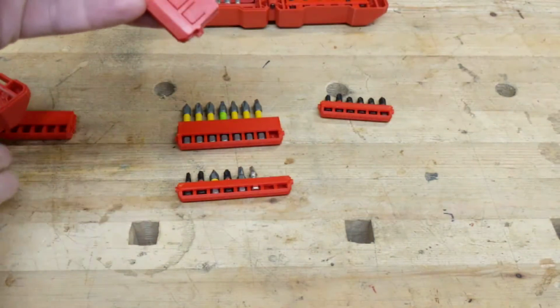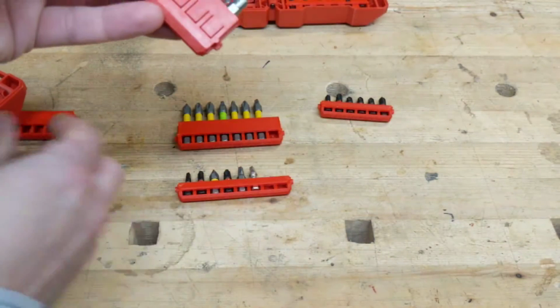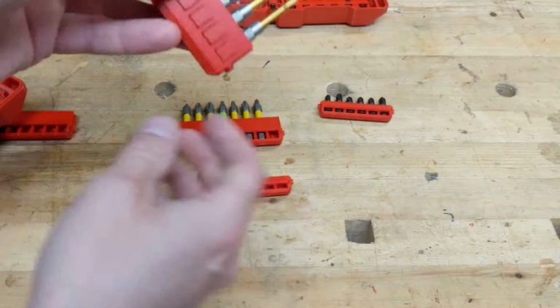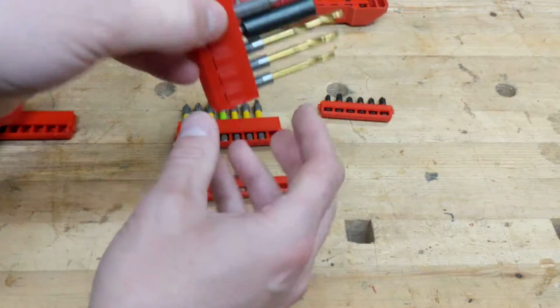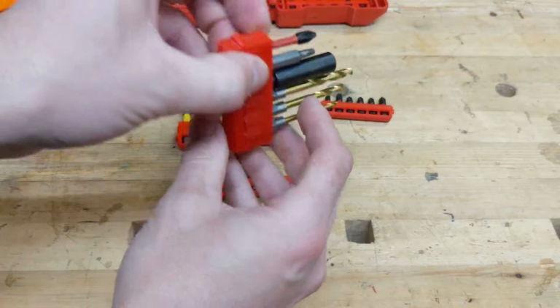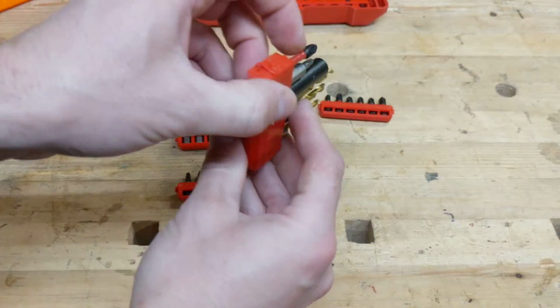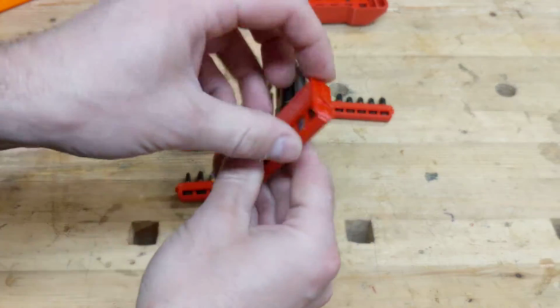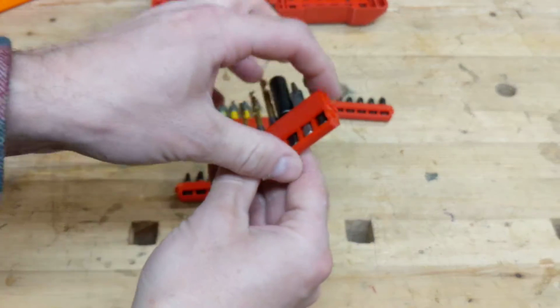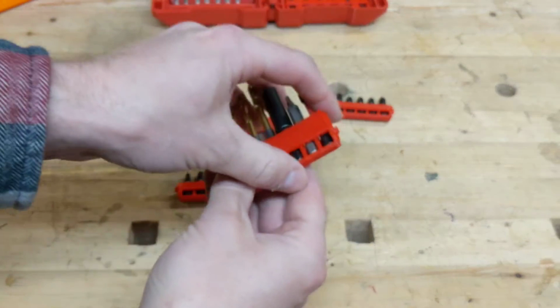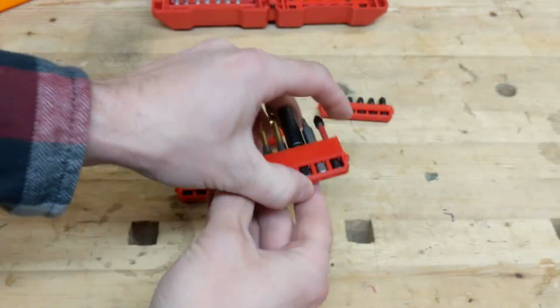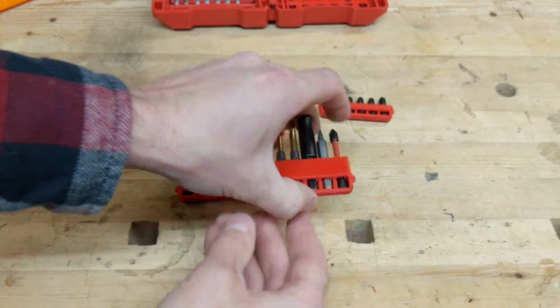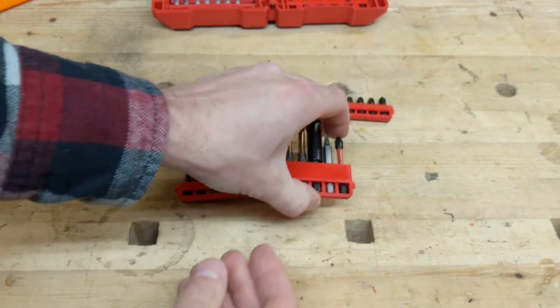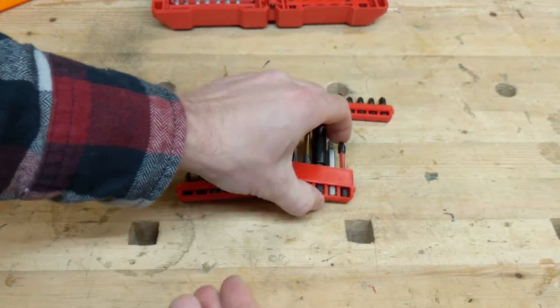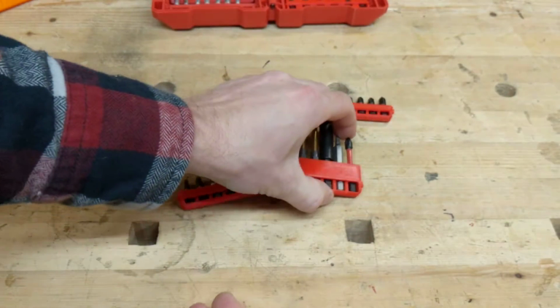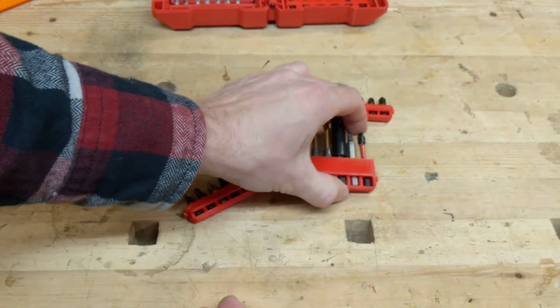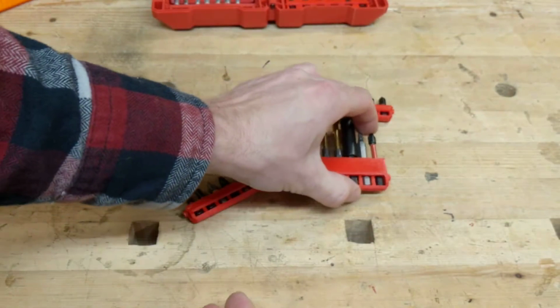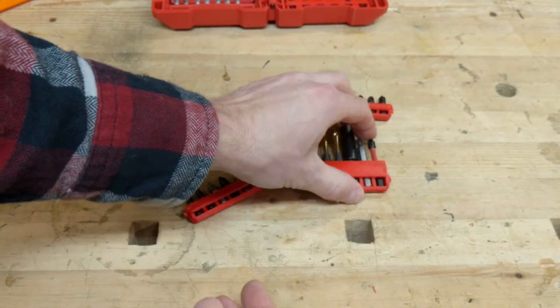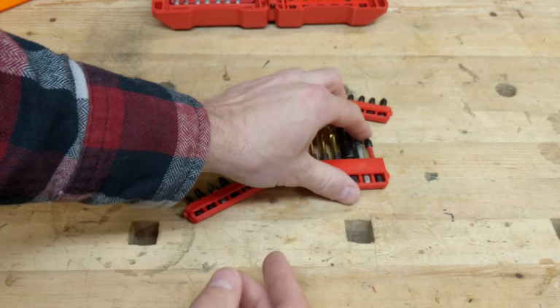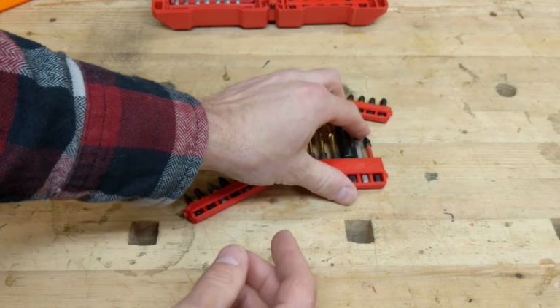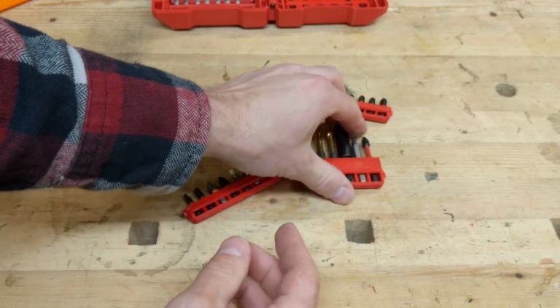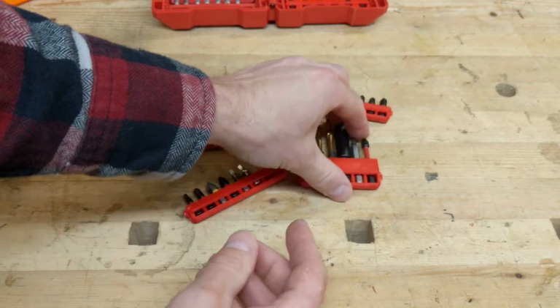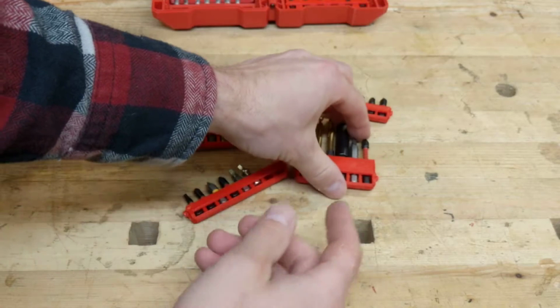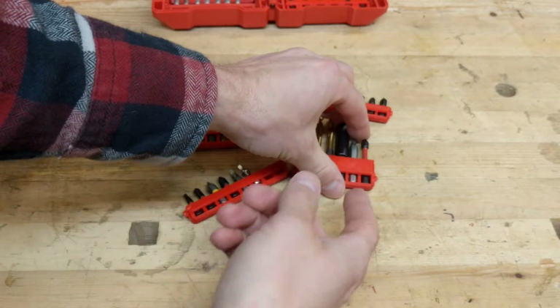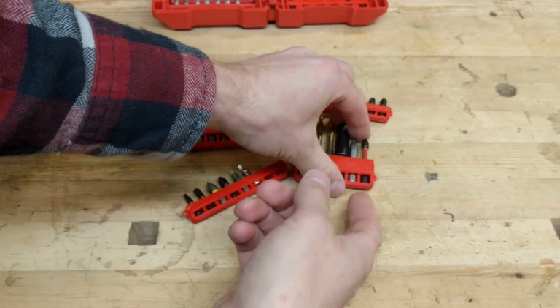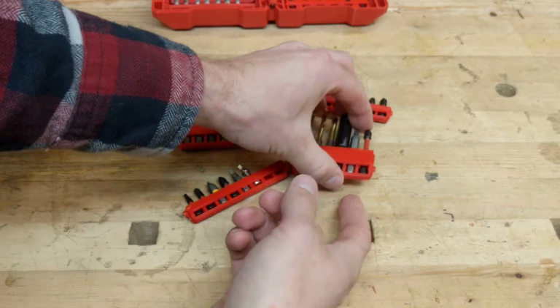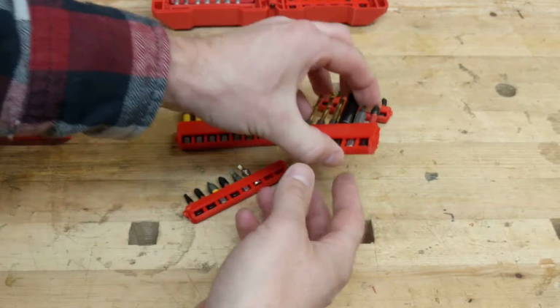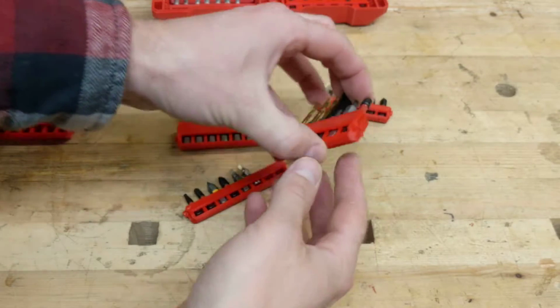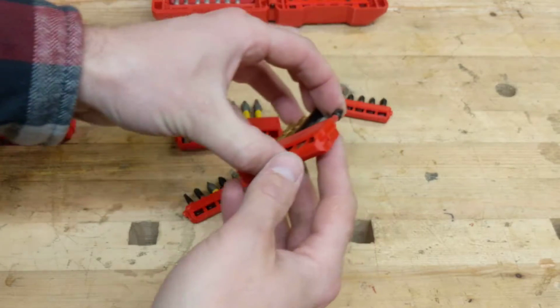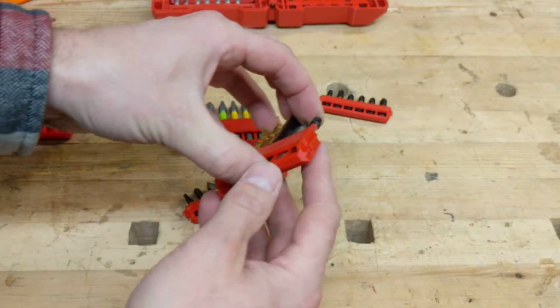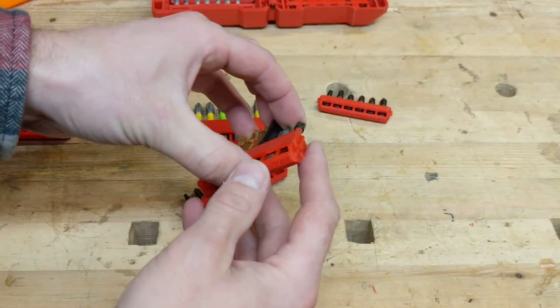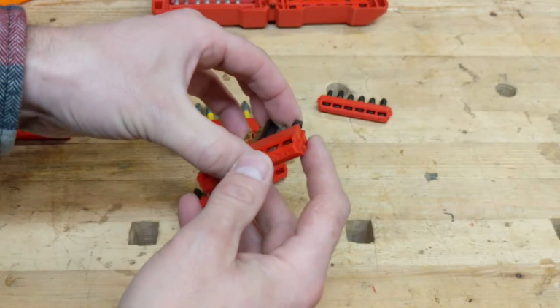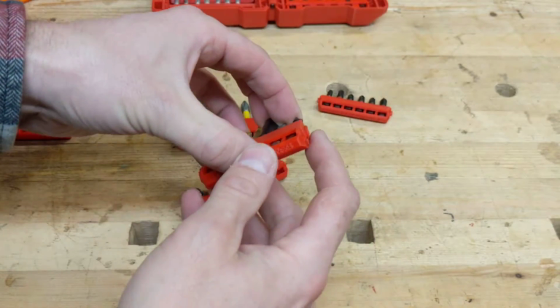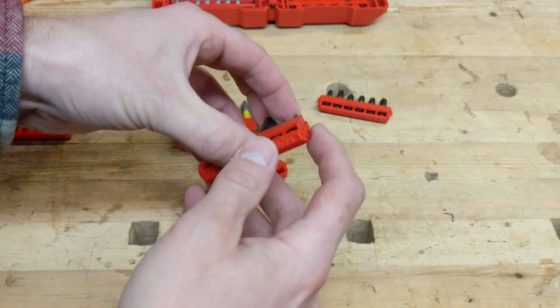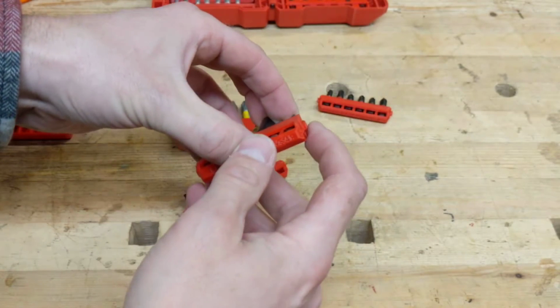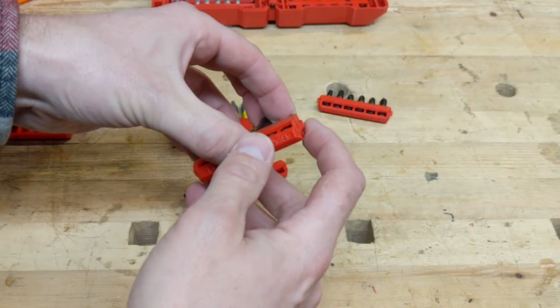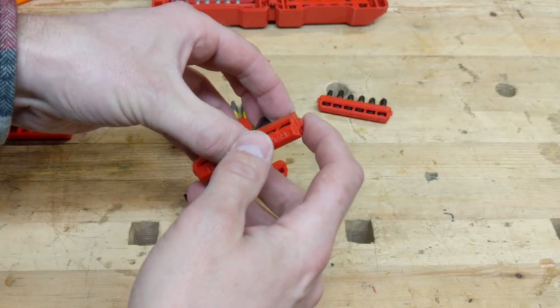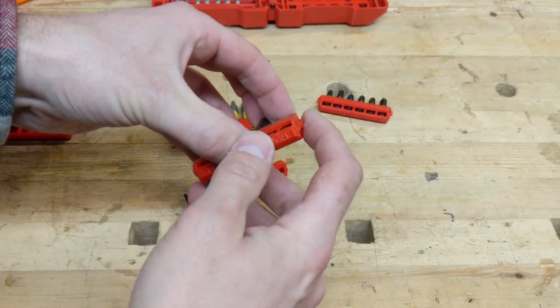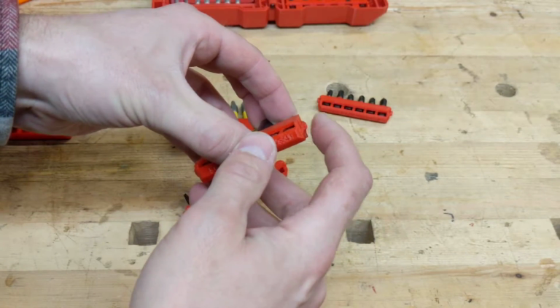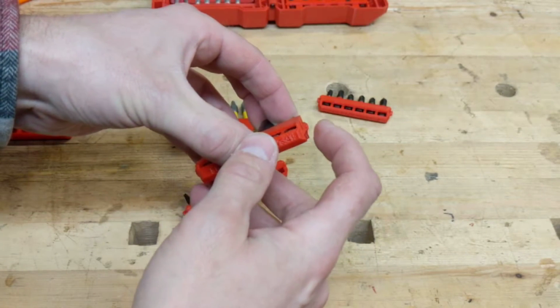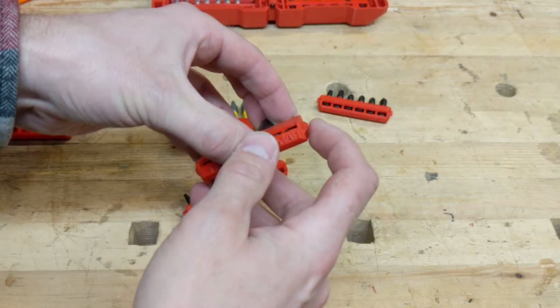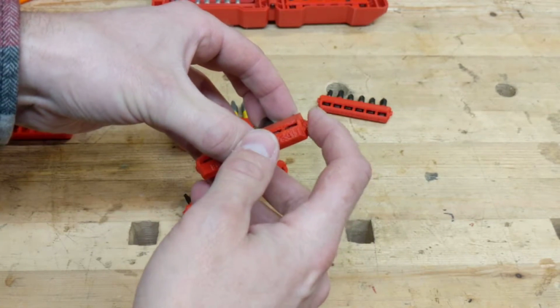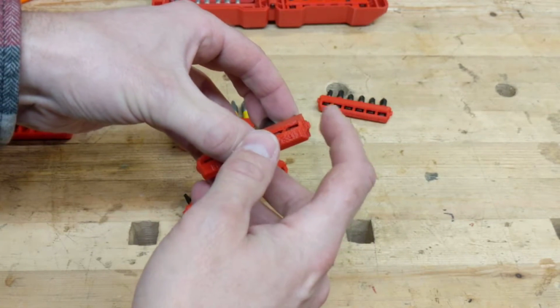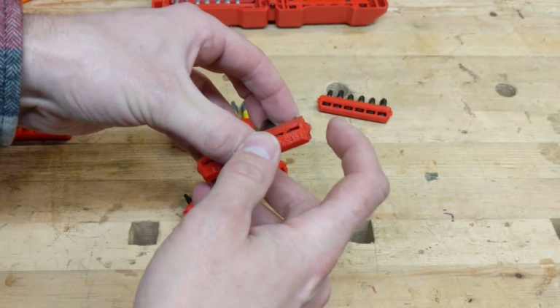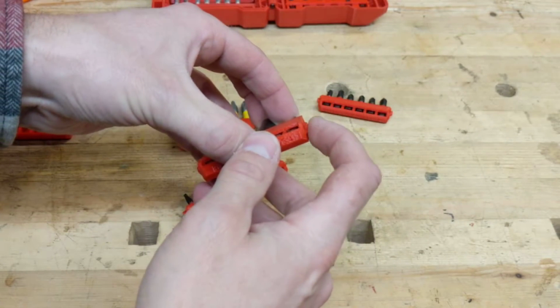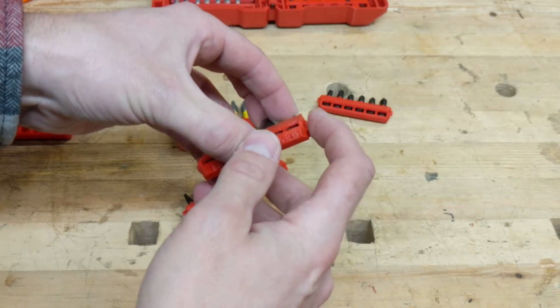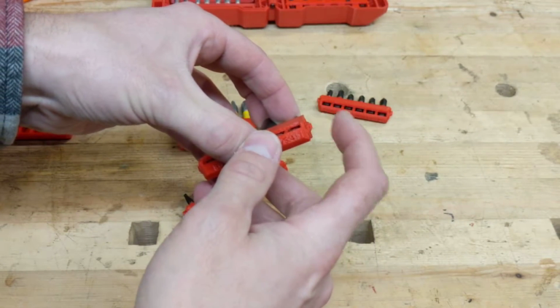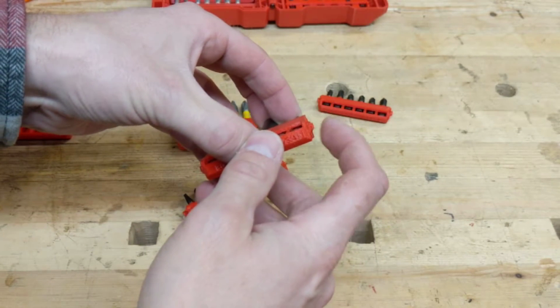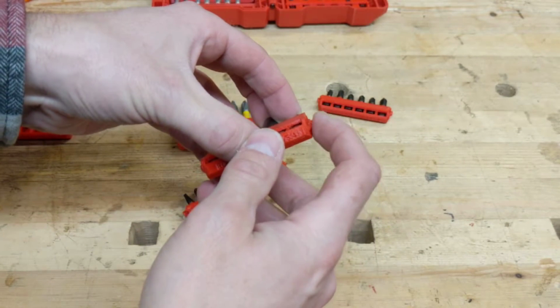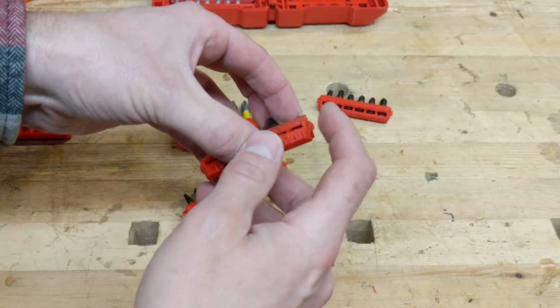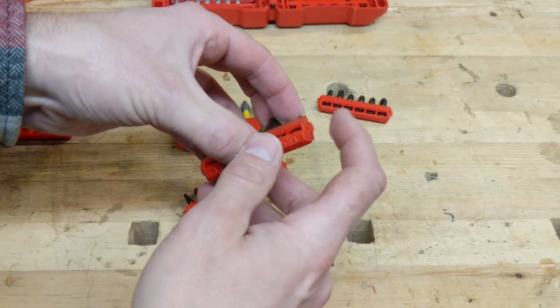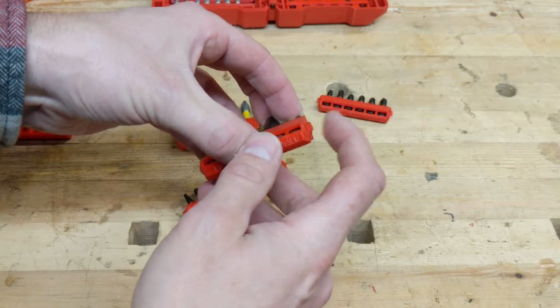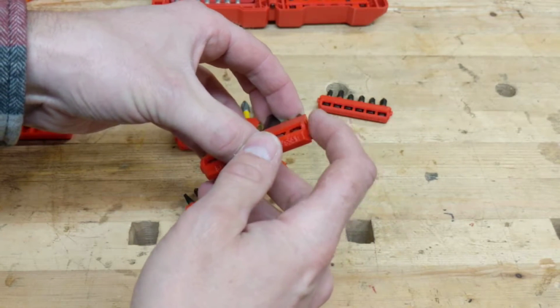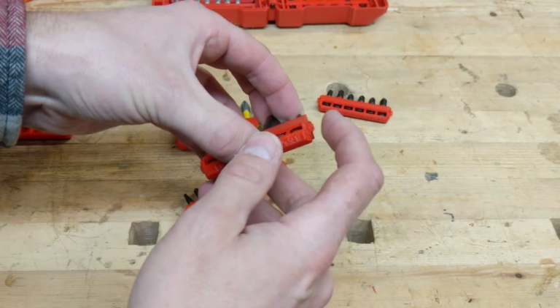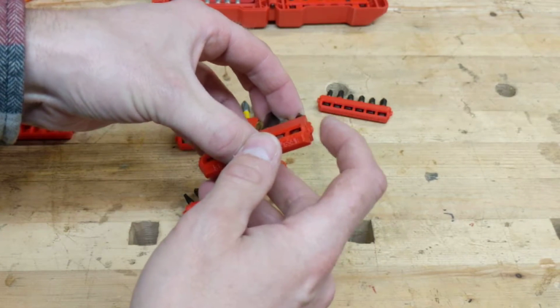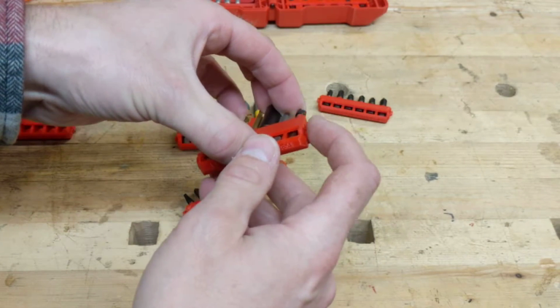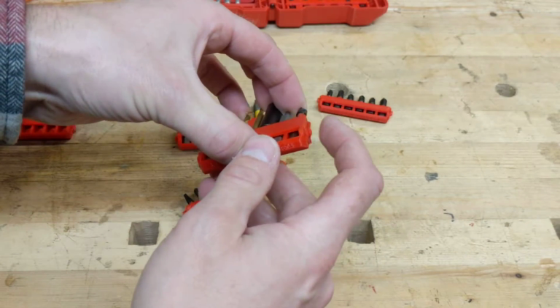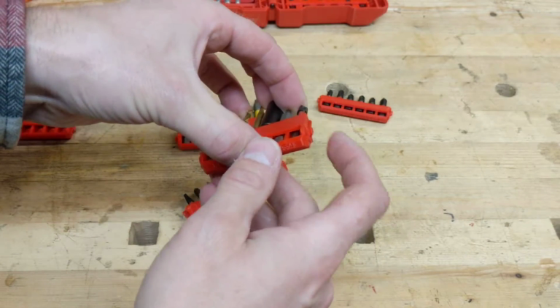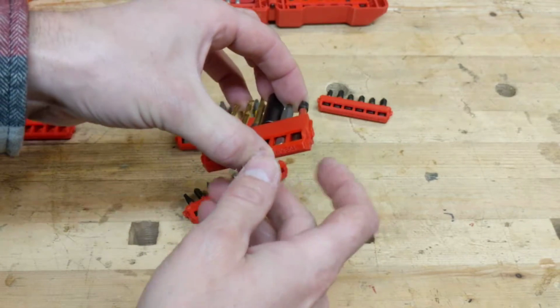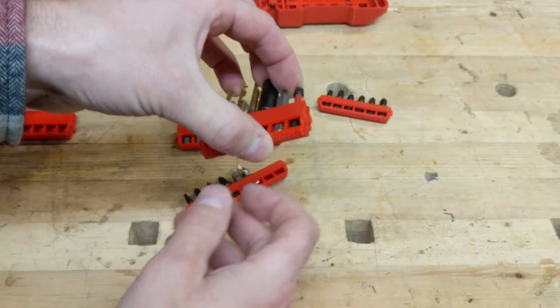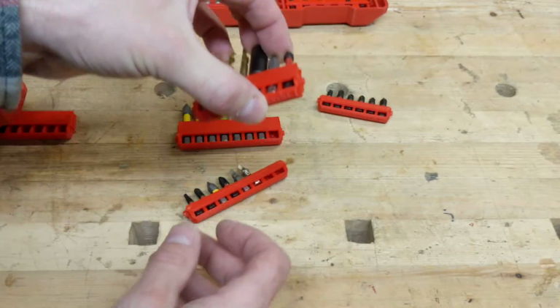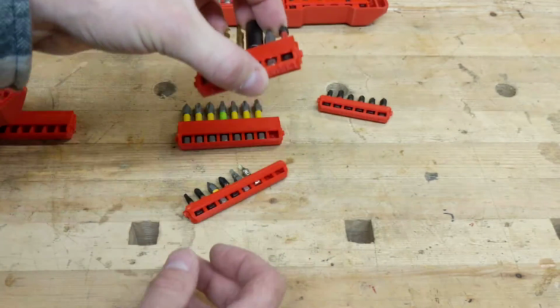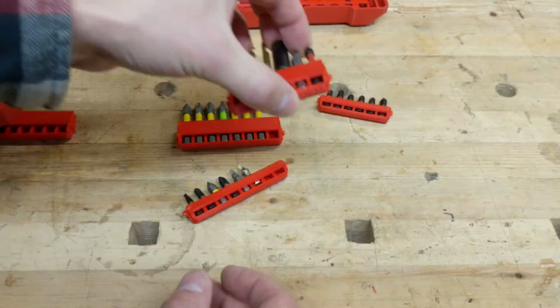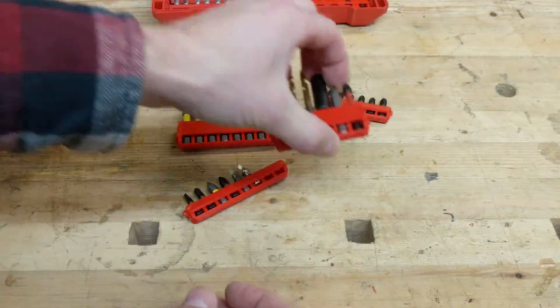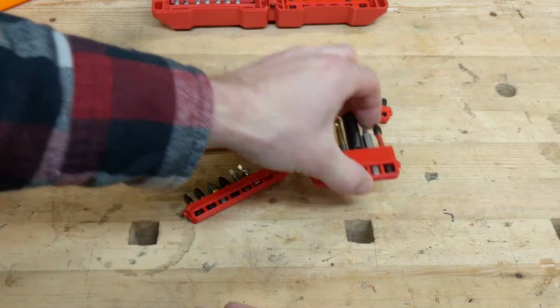It also means that when you're printing, you don't need any sort of support, and that peg will come out perfect.